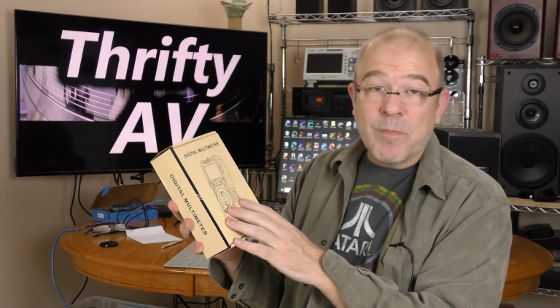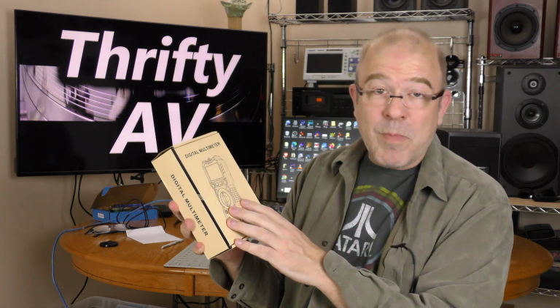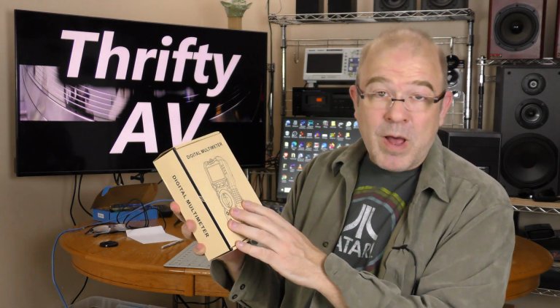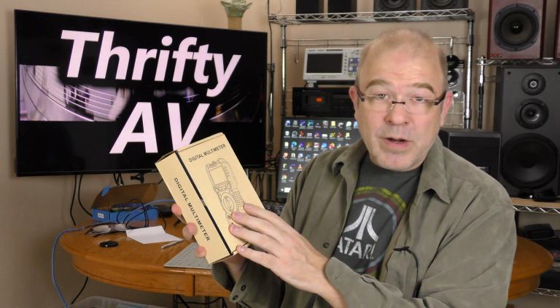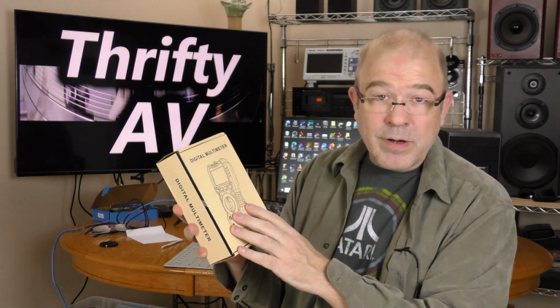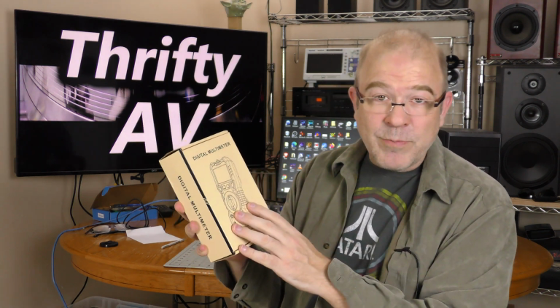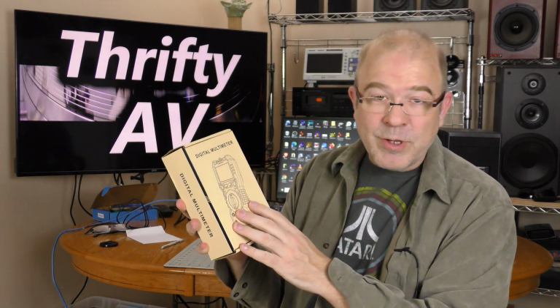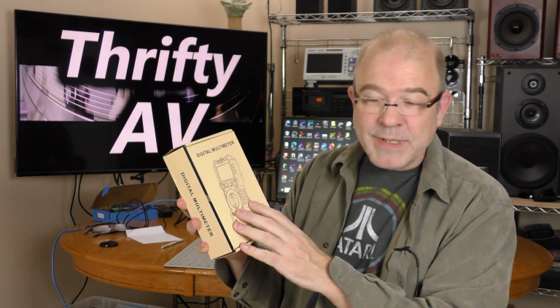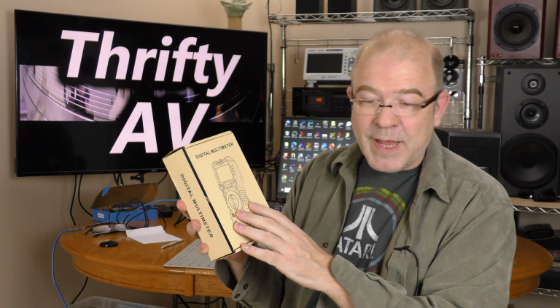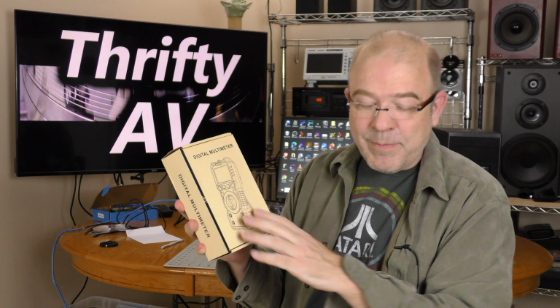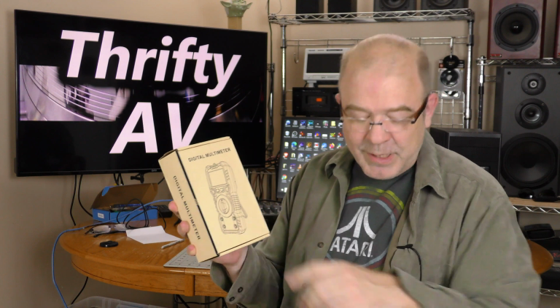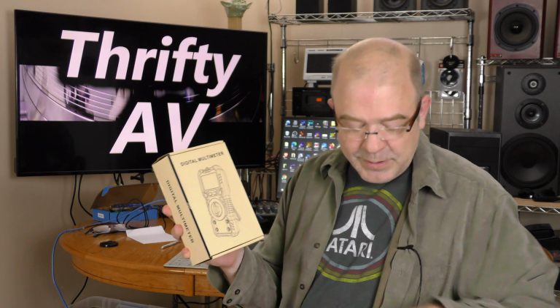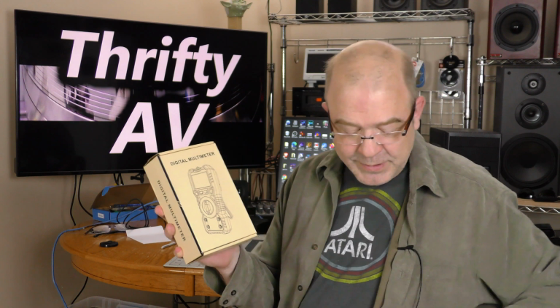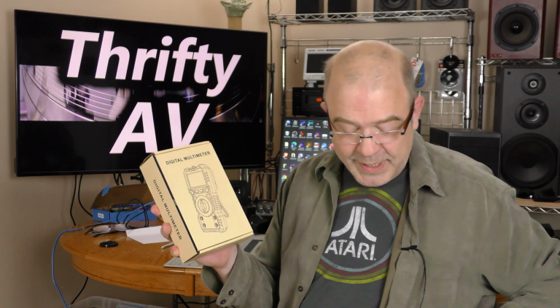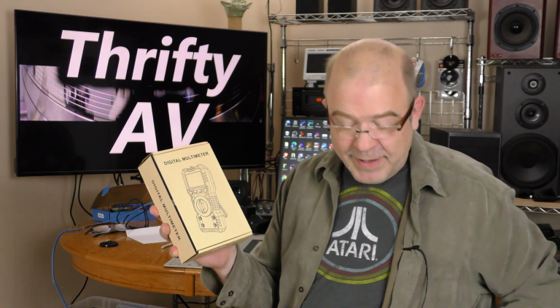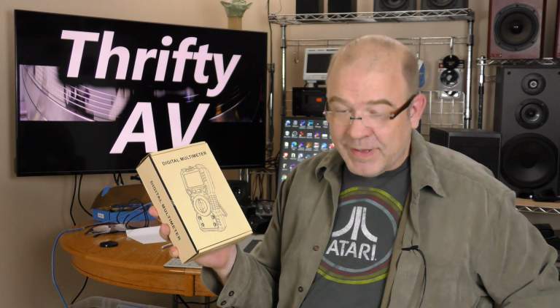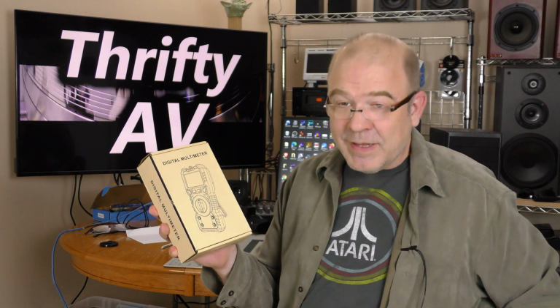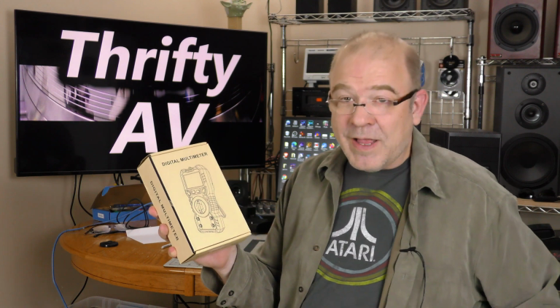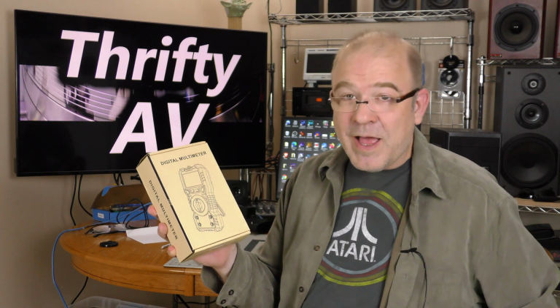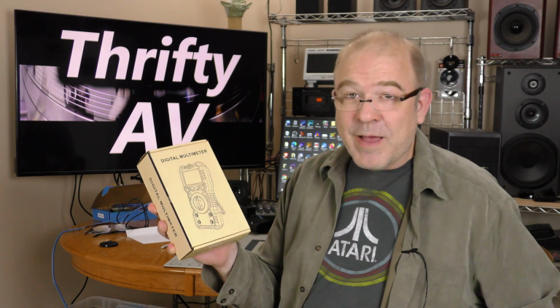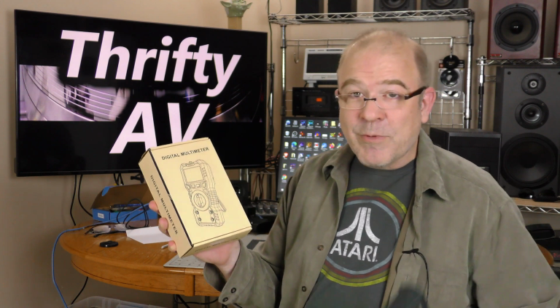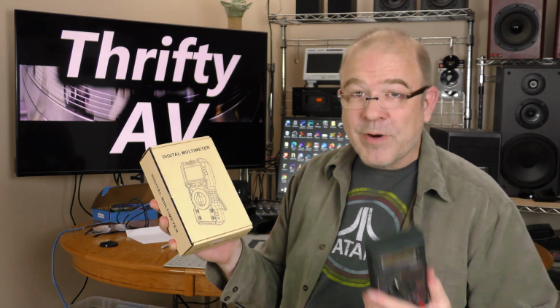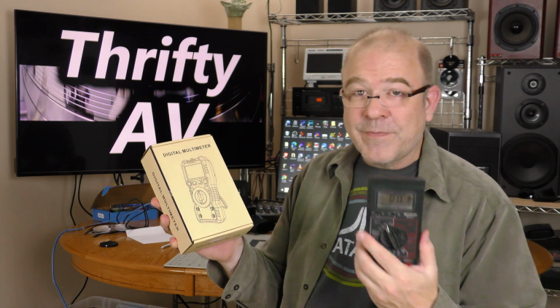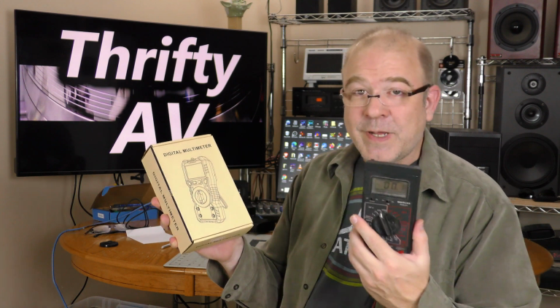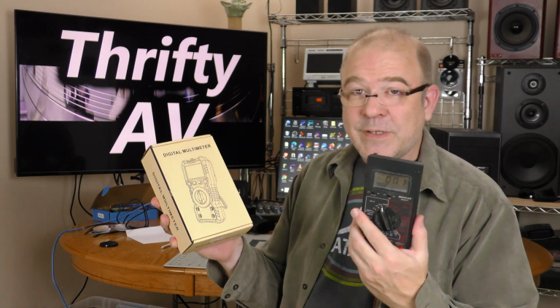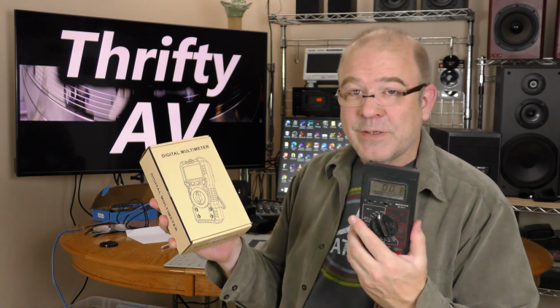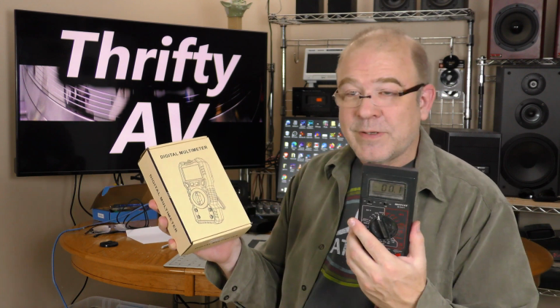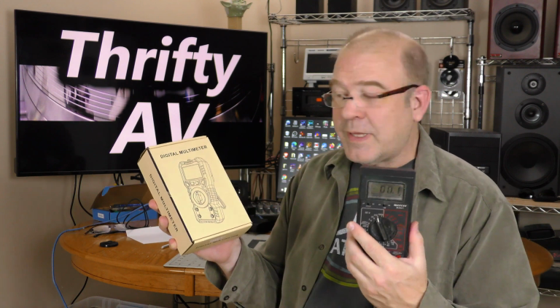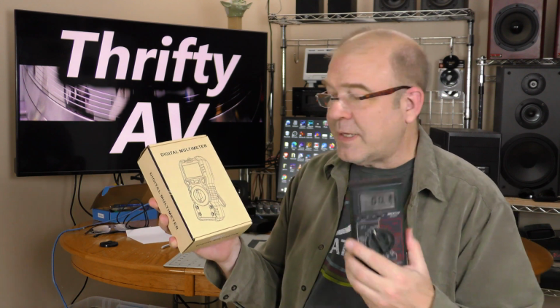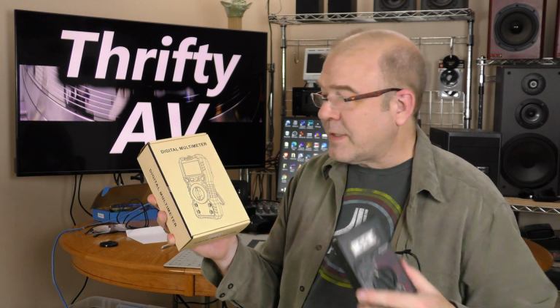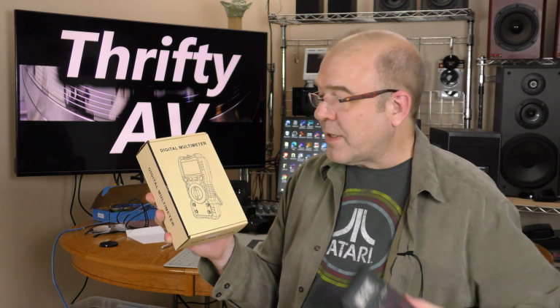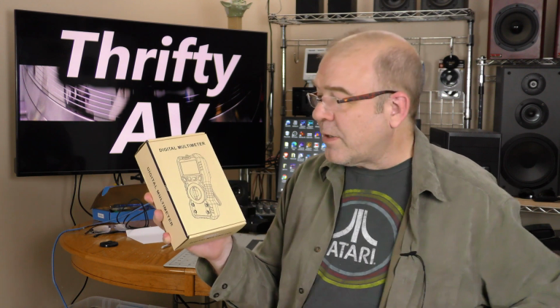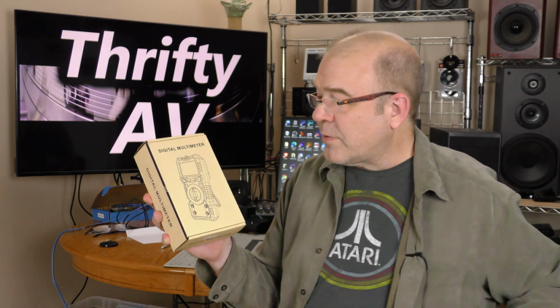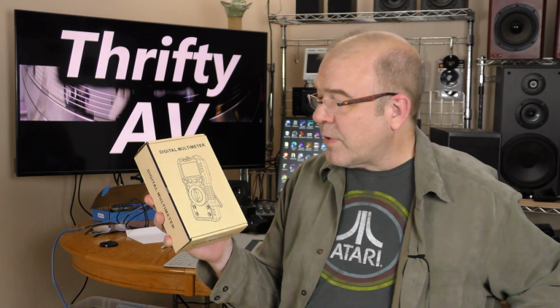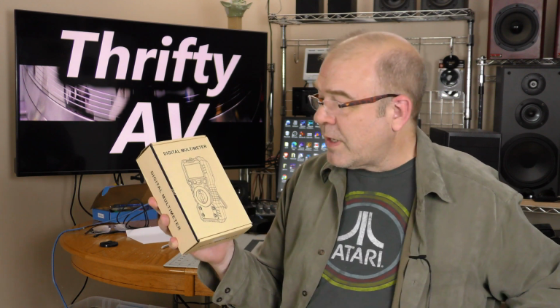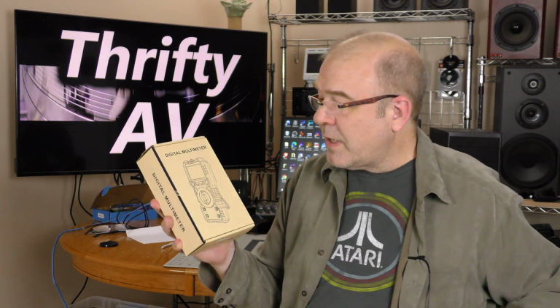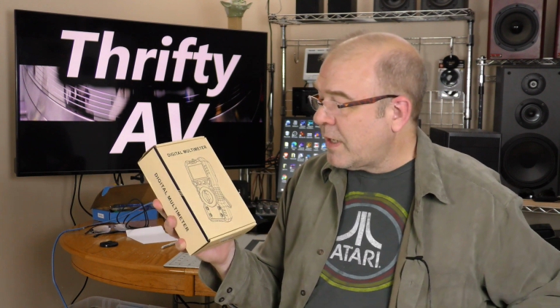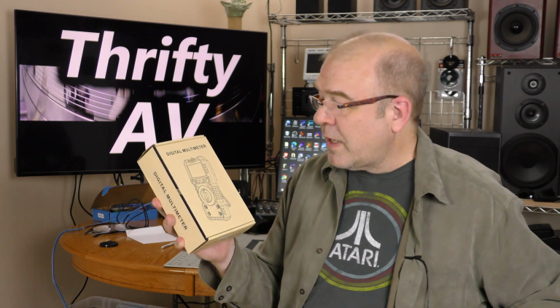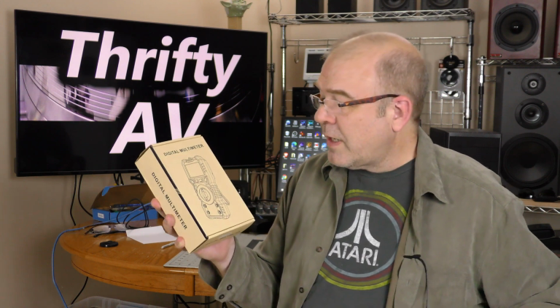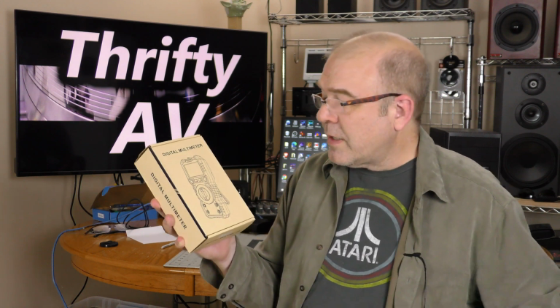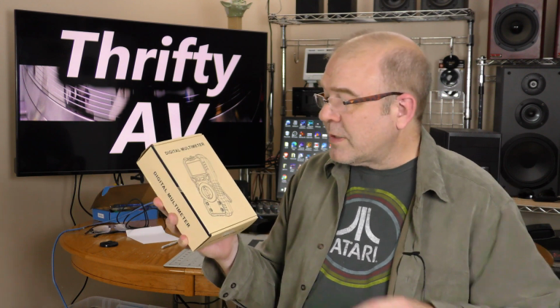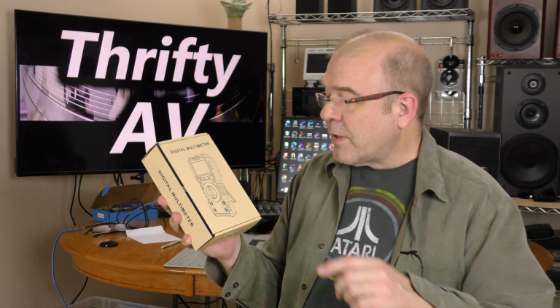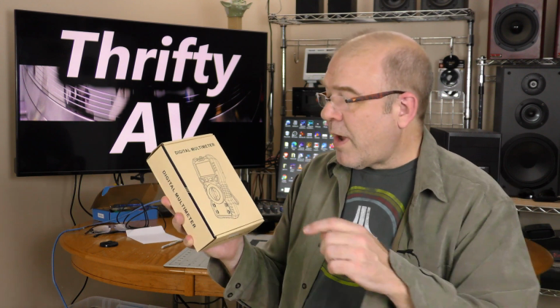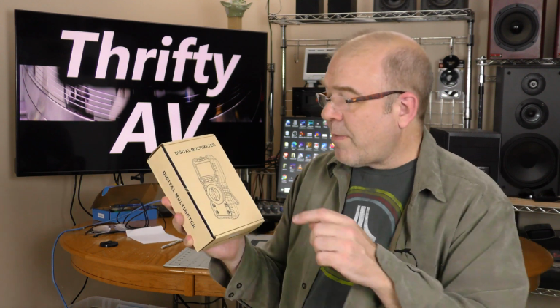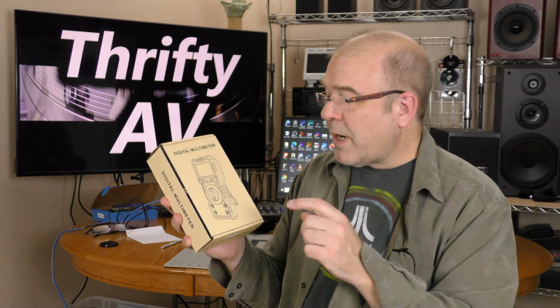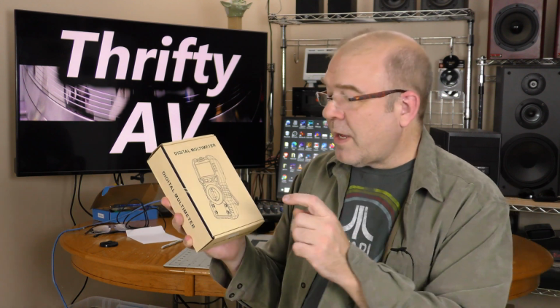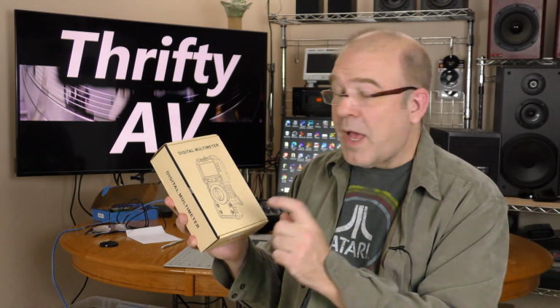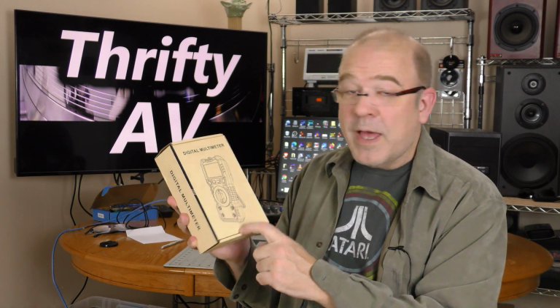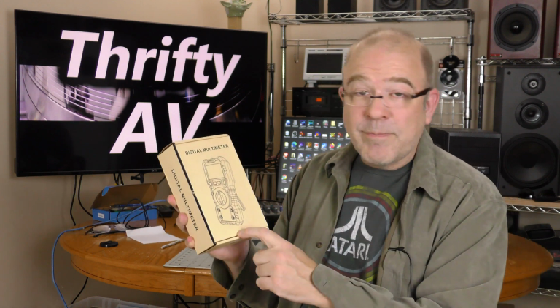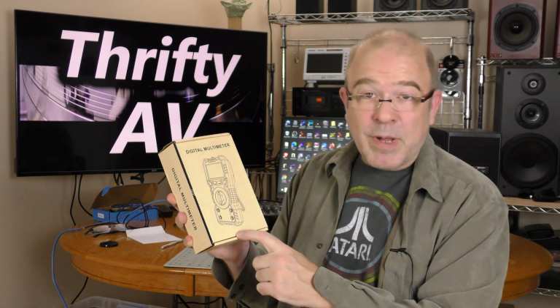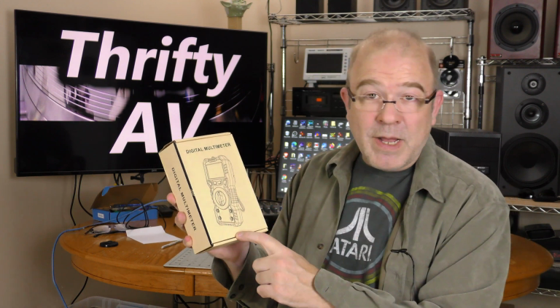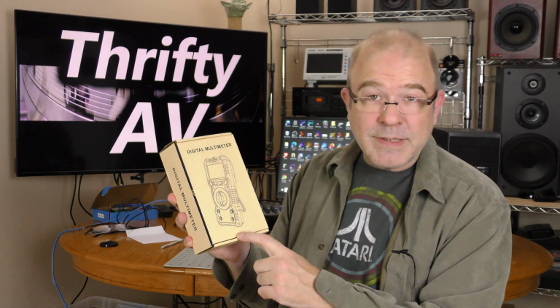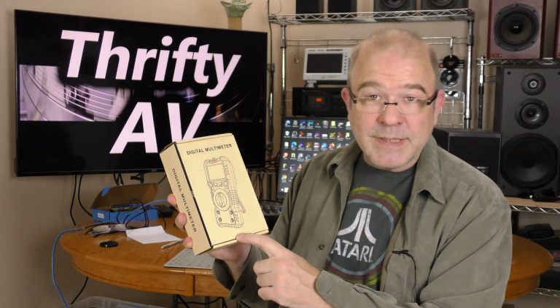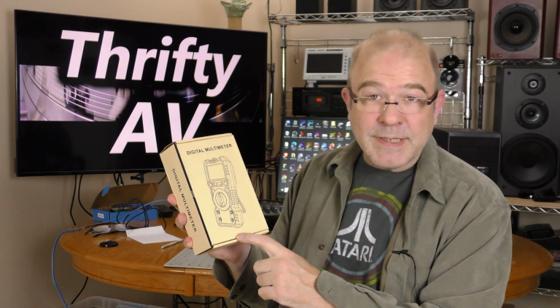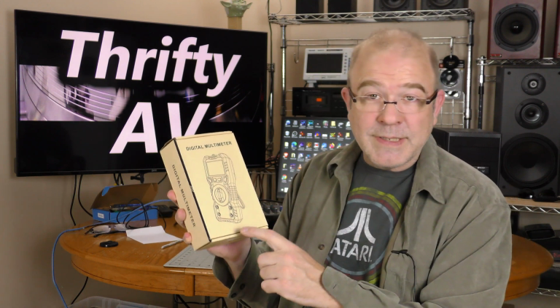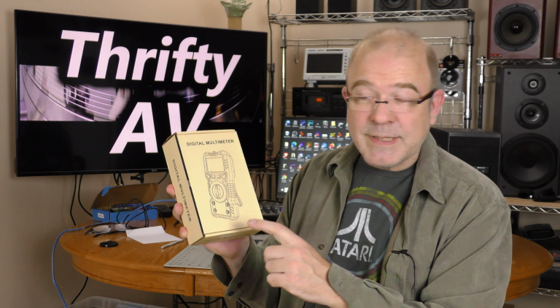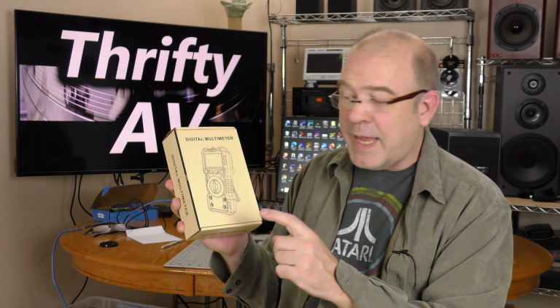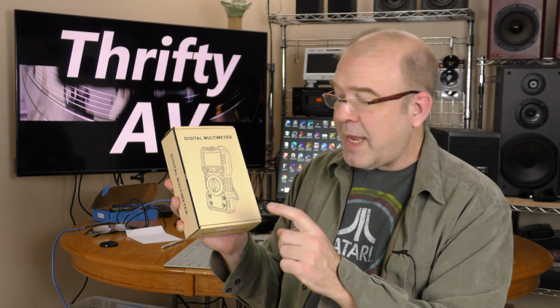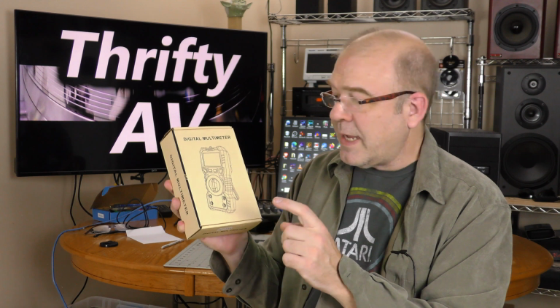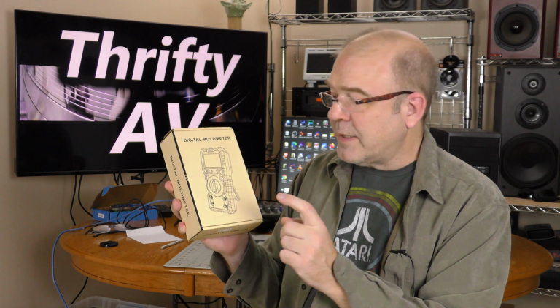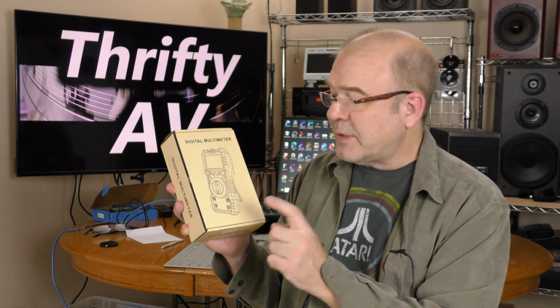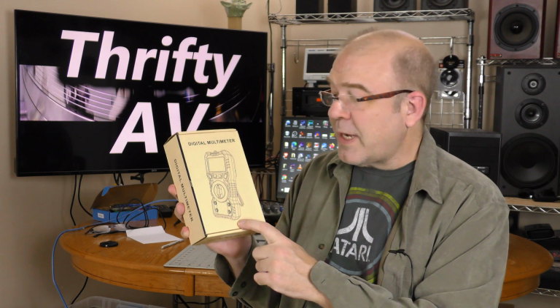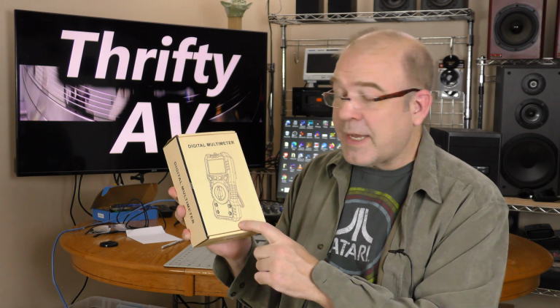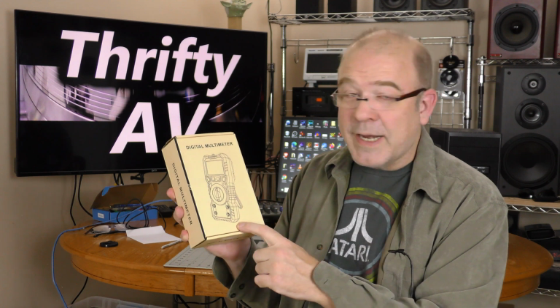Modern multimeters have a lot more features than this old one, so I'm going to unbox this and check it out.